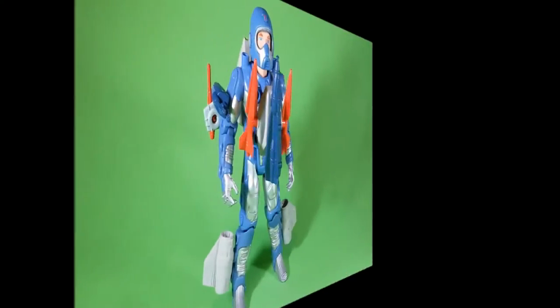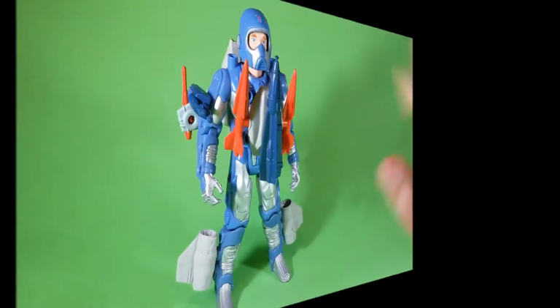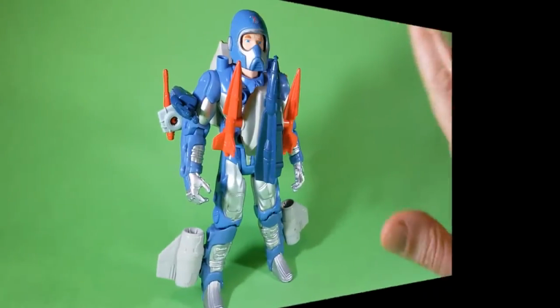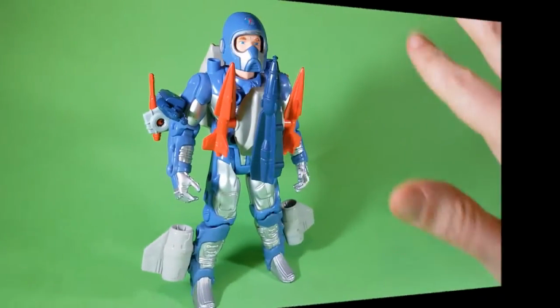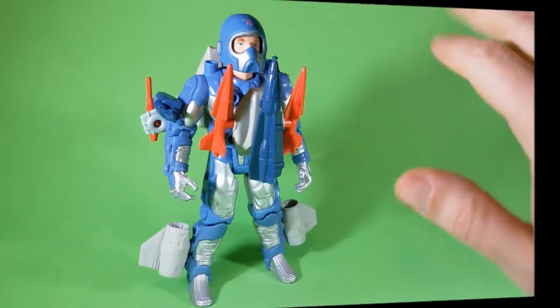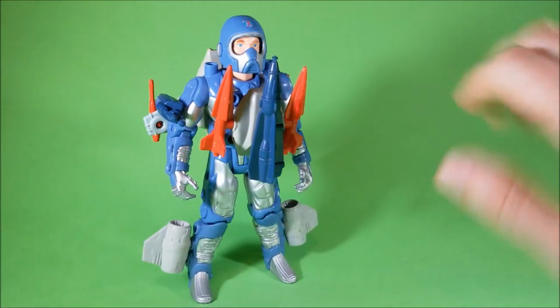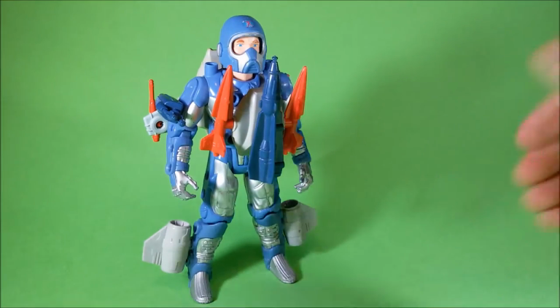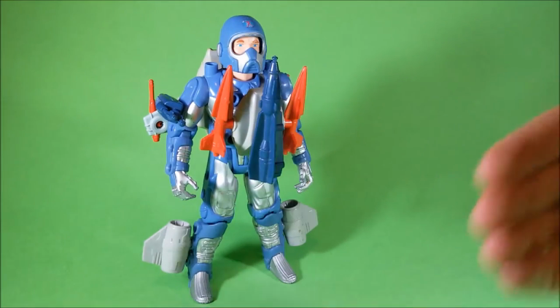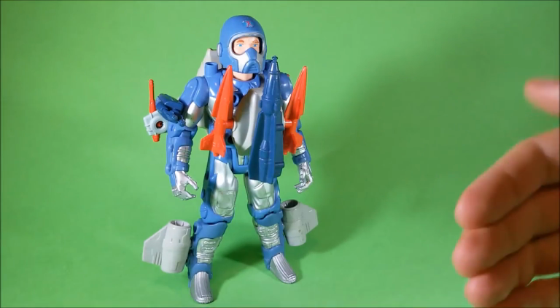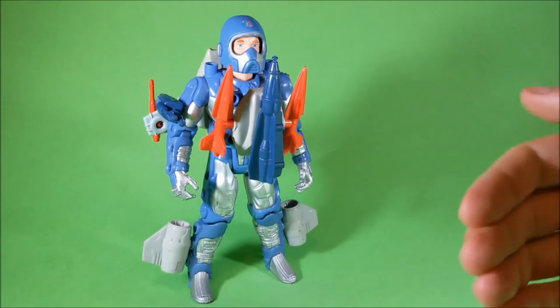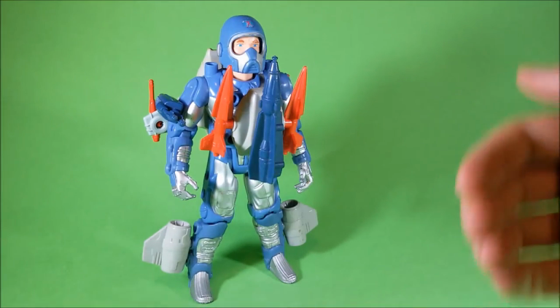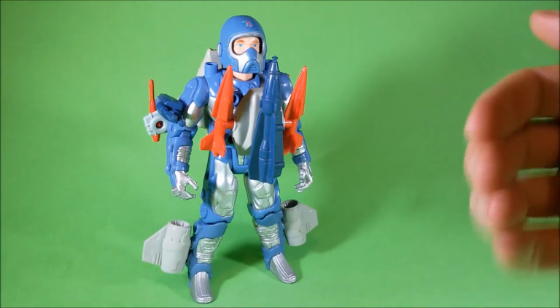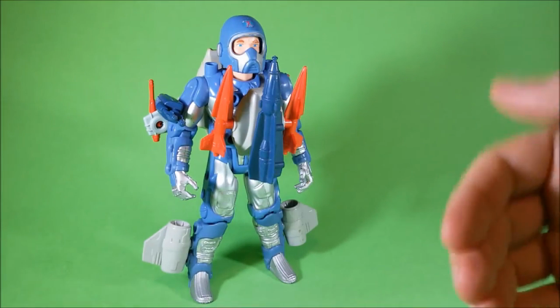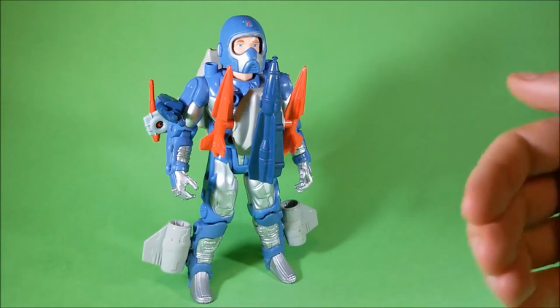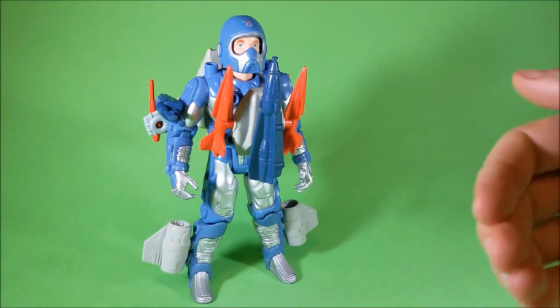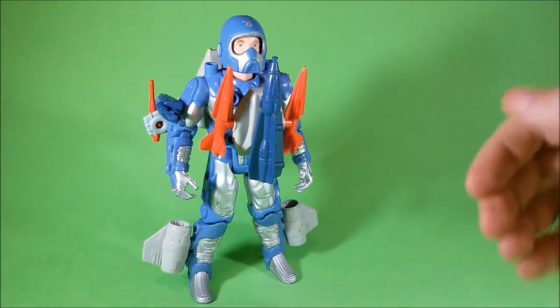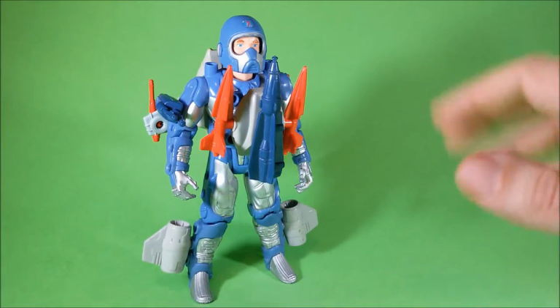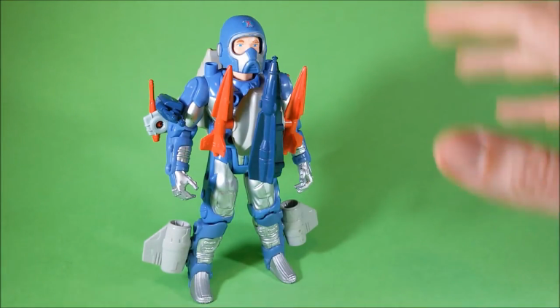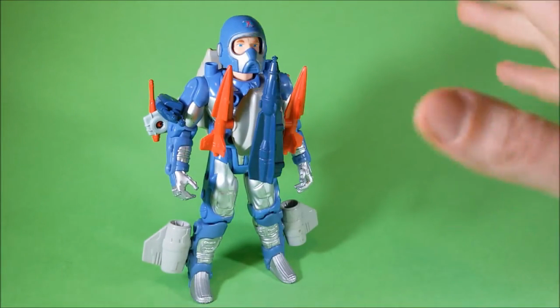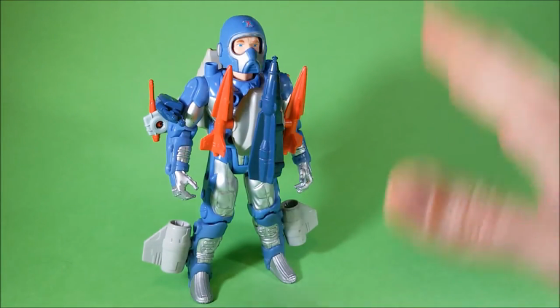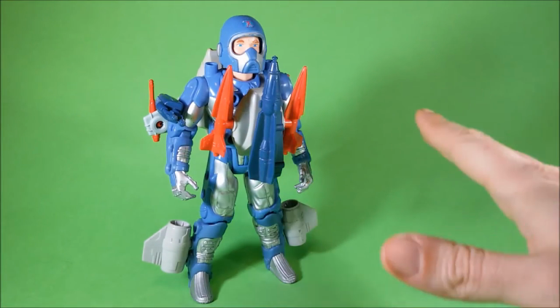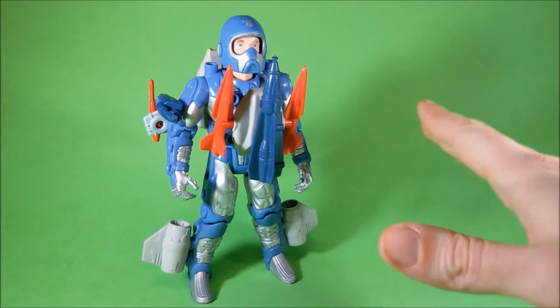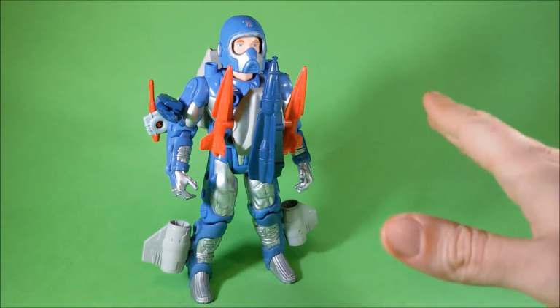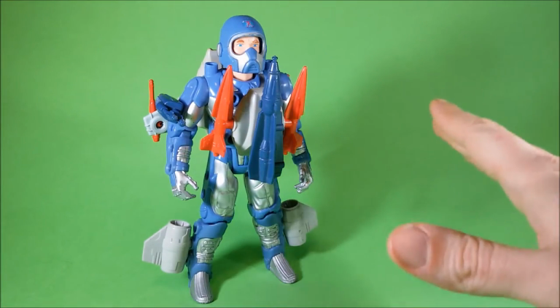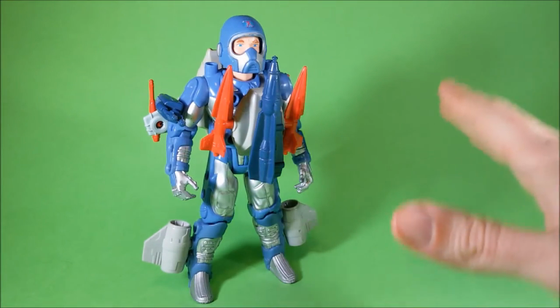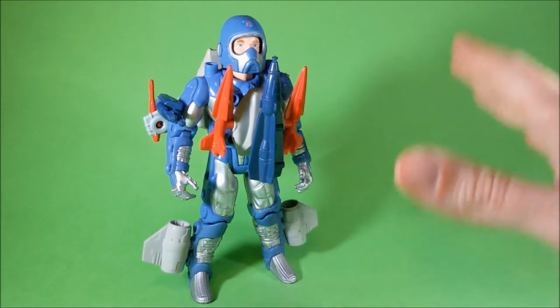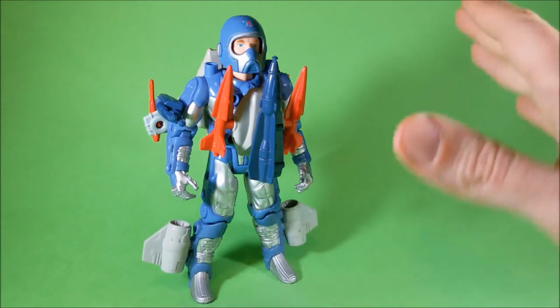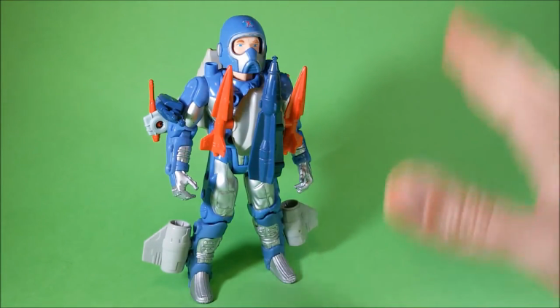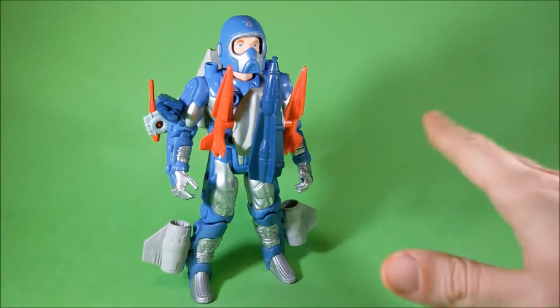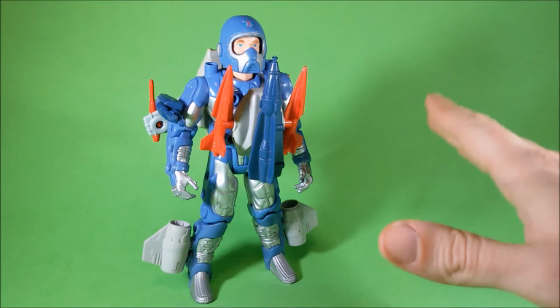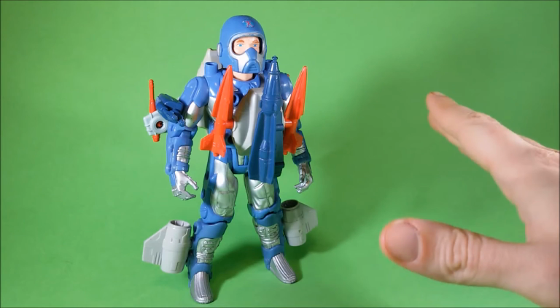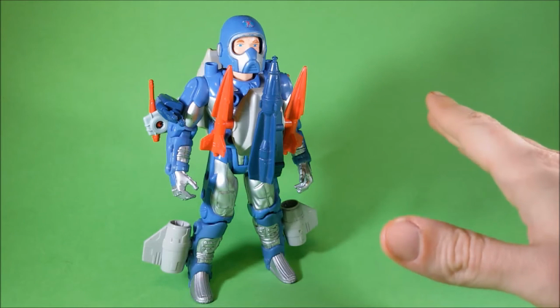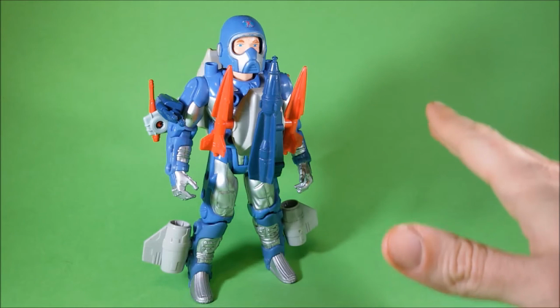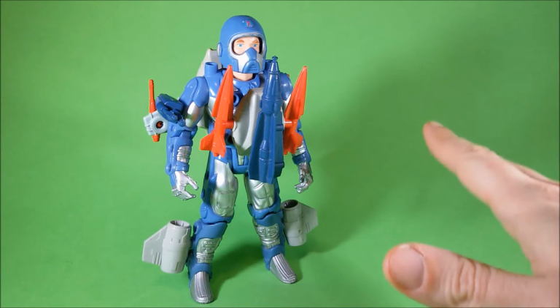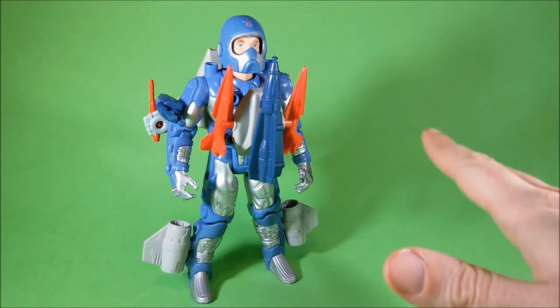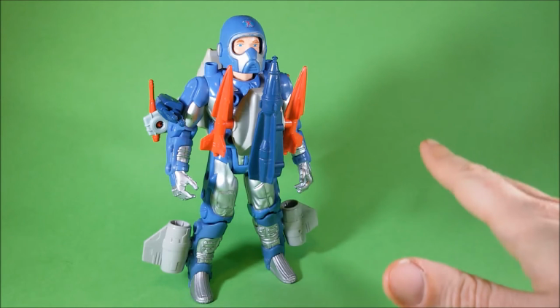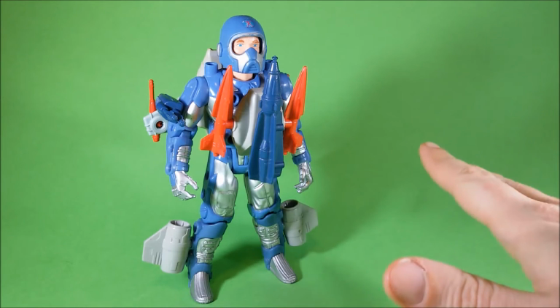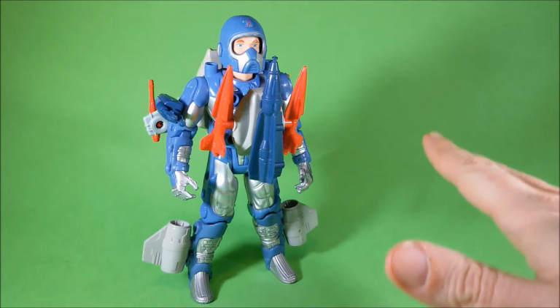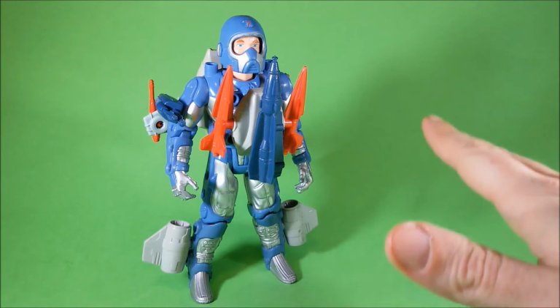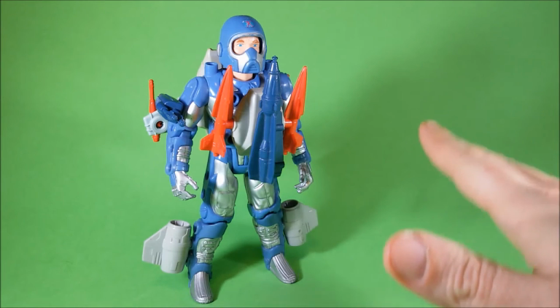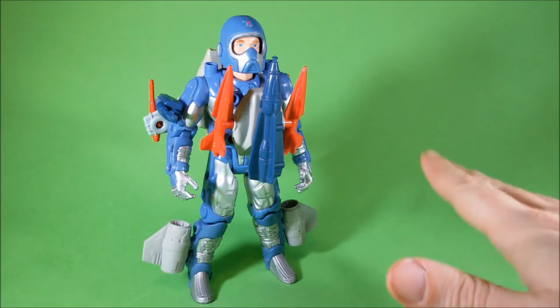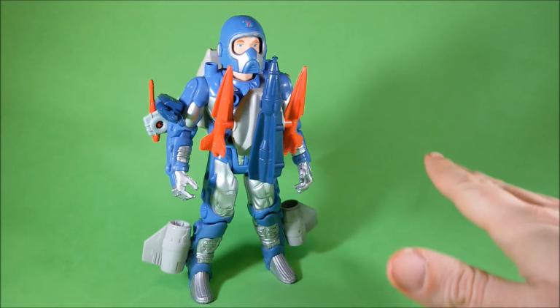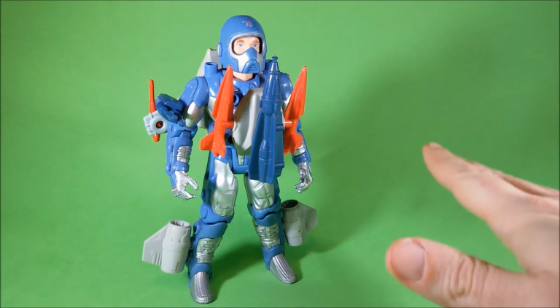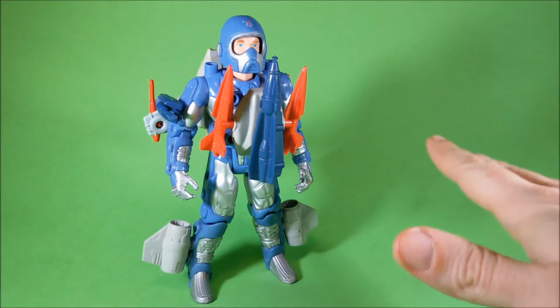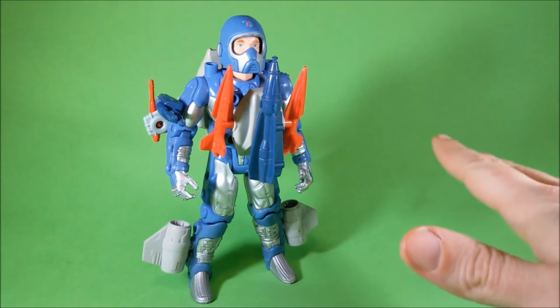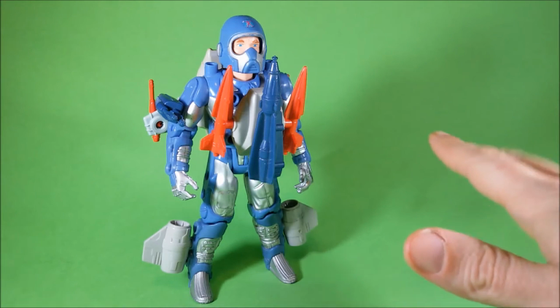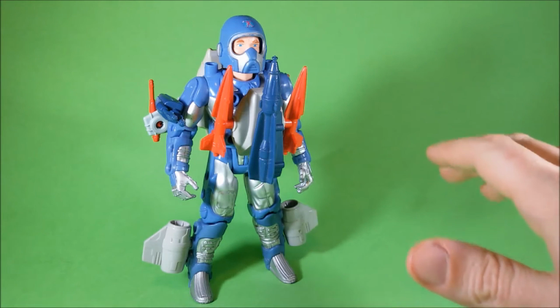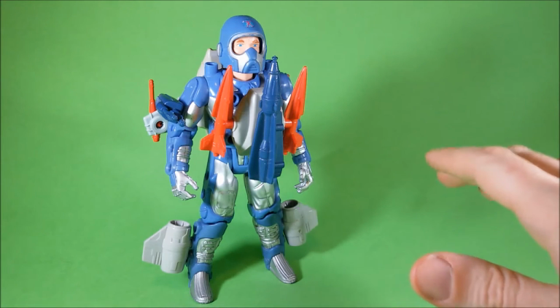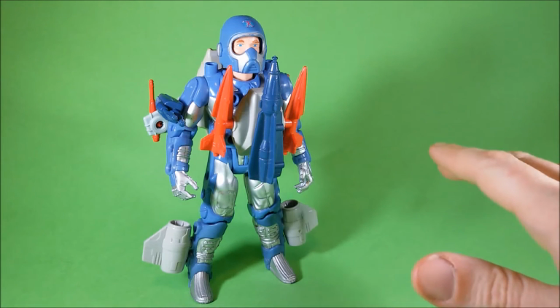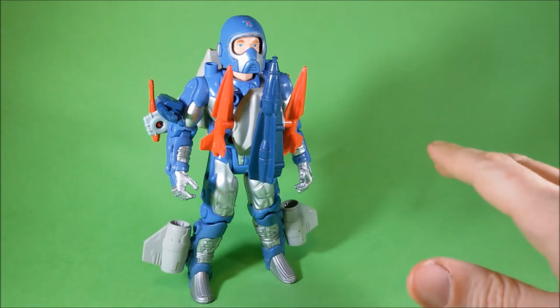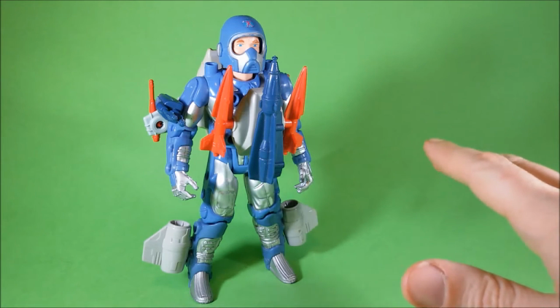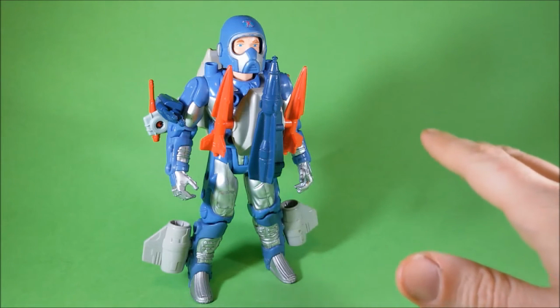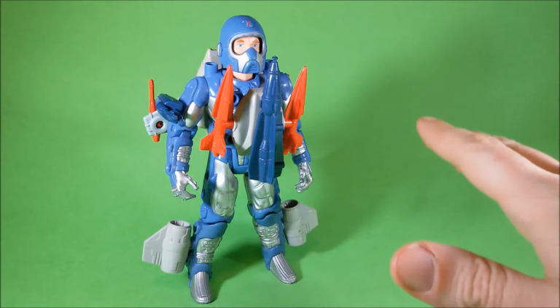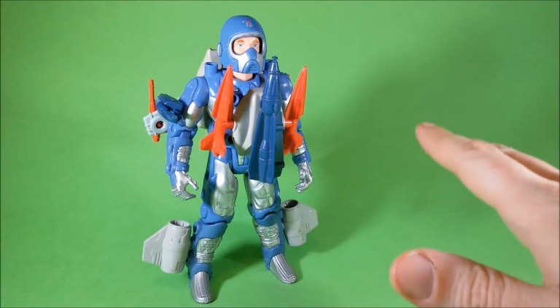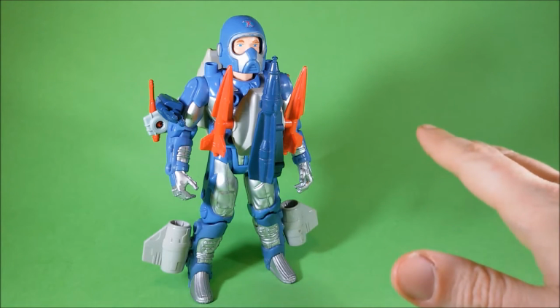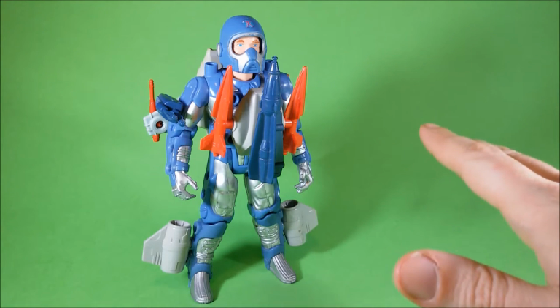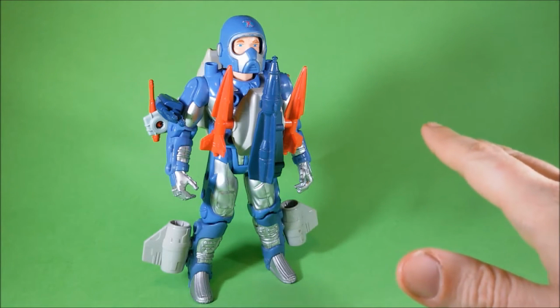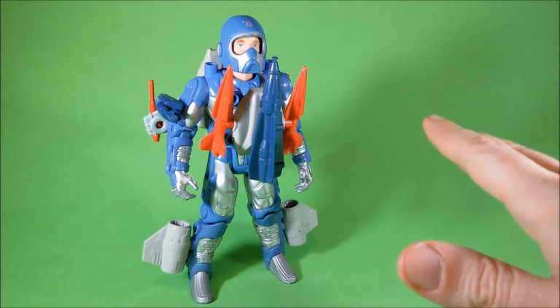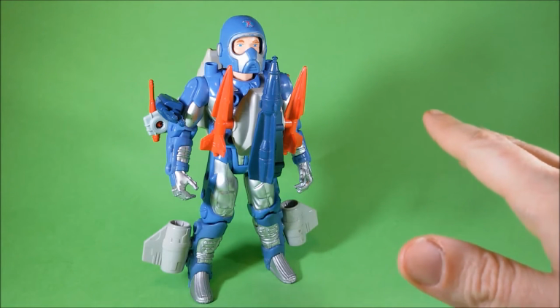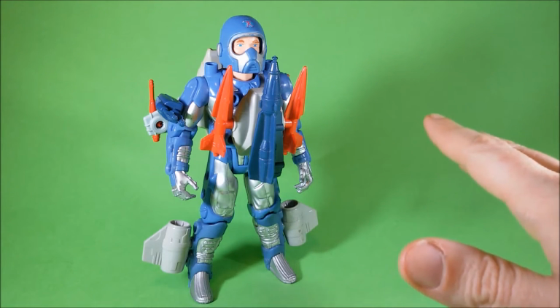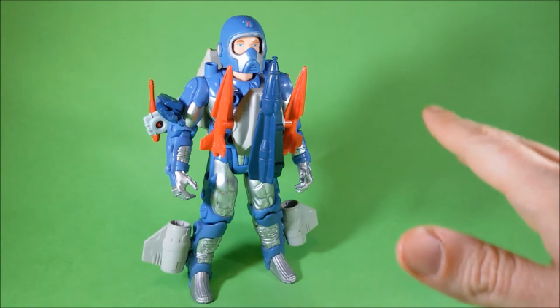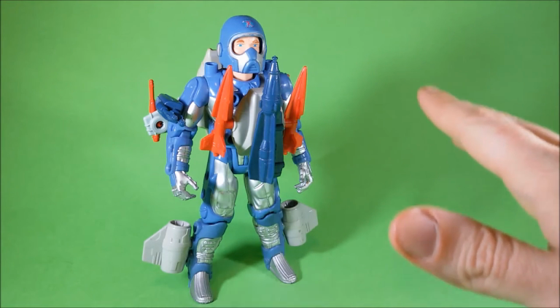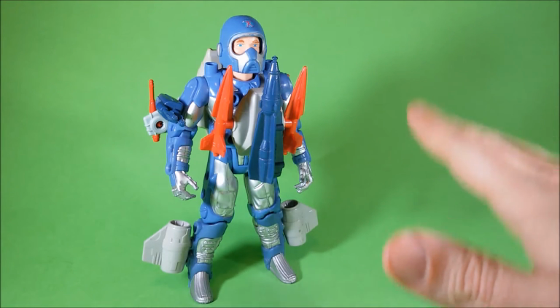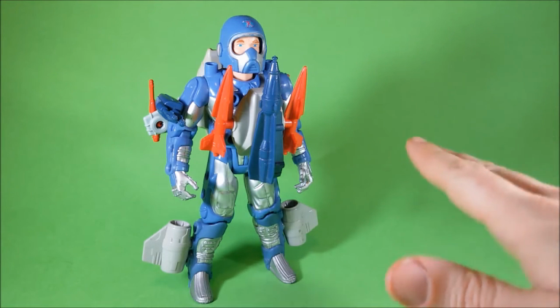Hi, here is LiPrandi and this is Ace McLeod from the old Centurions, produced by Kenner in 1986.